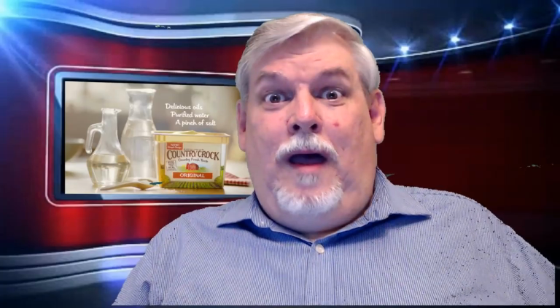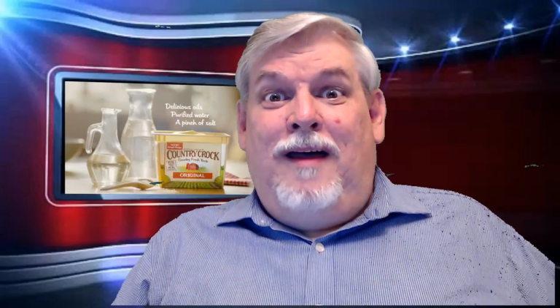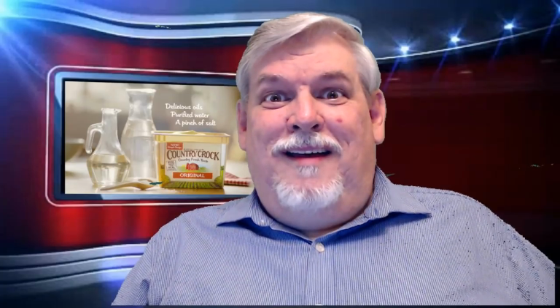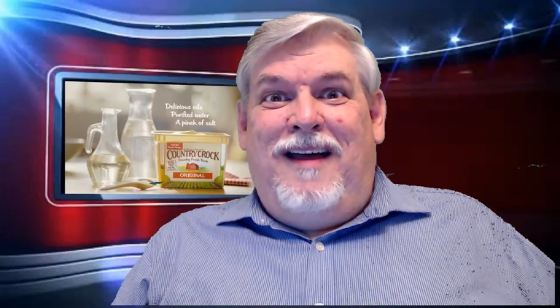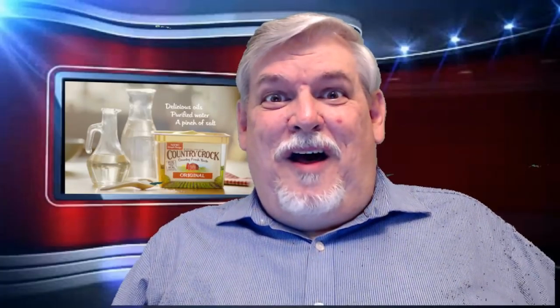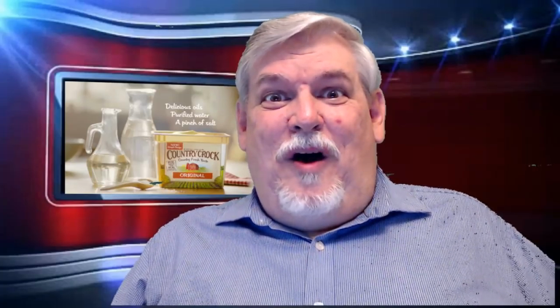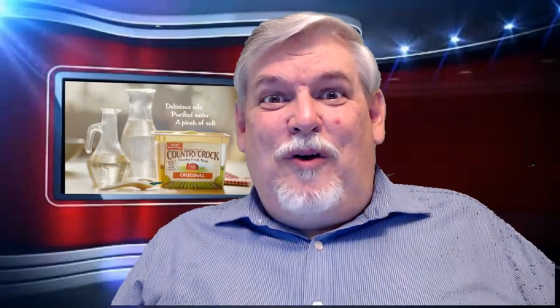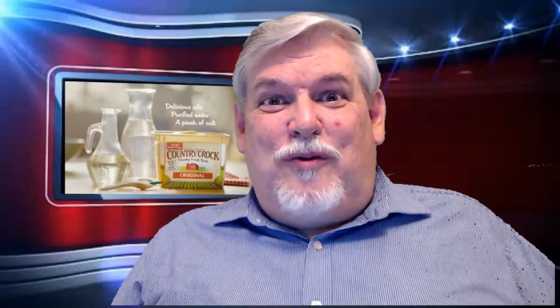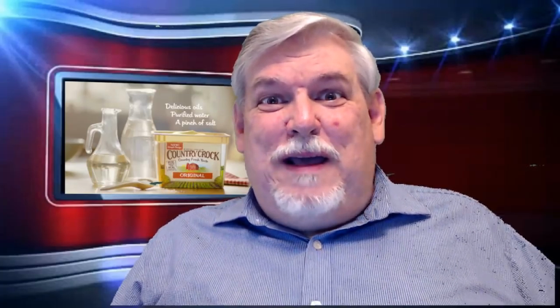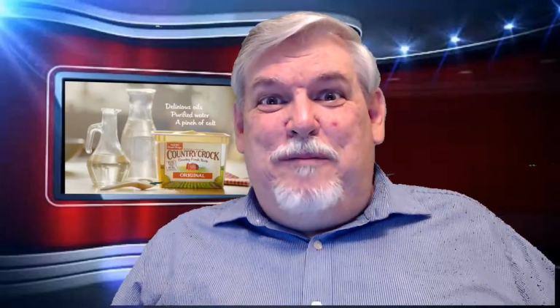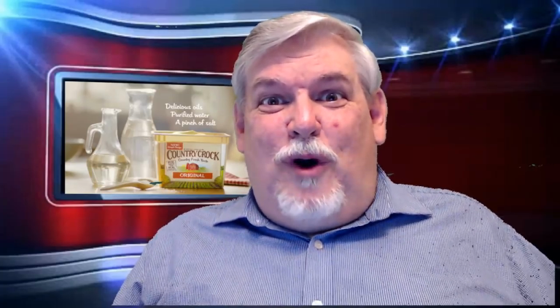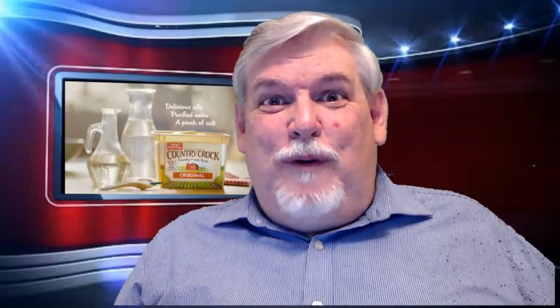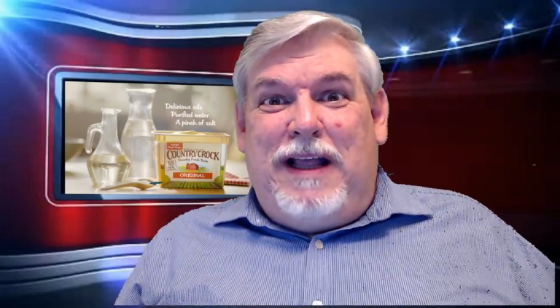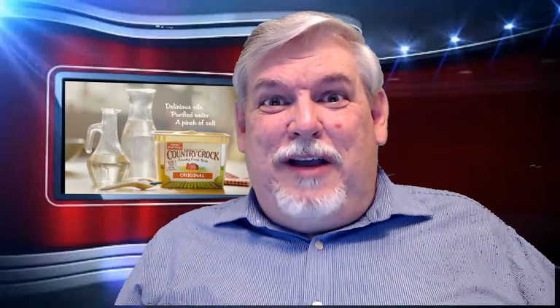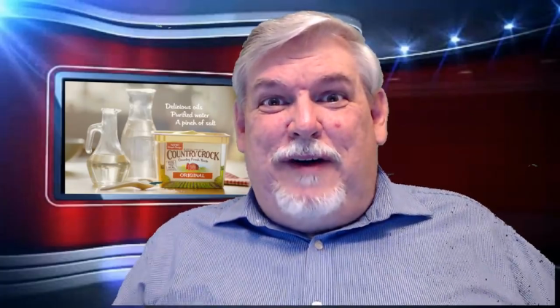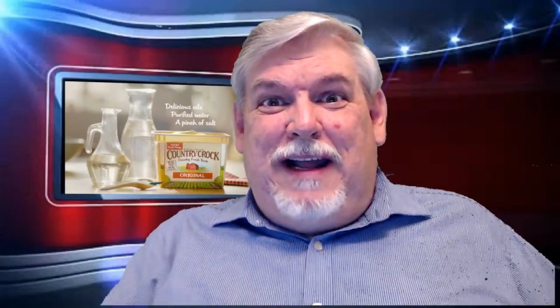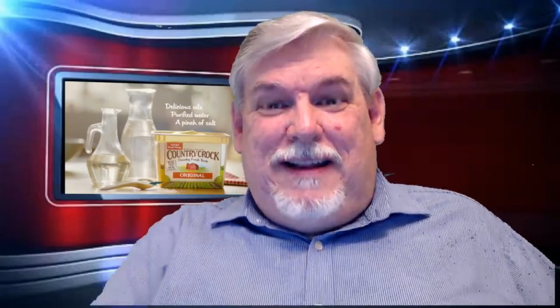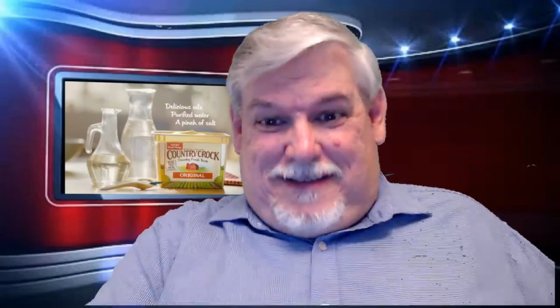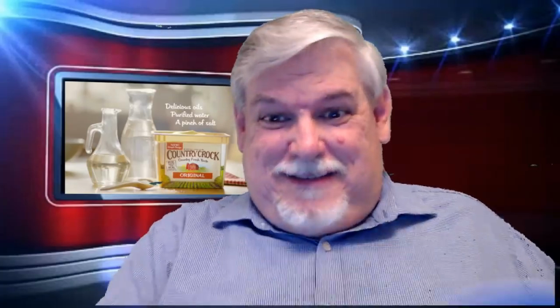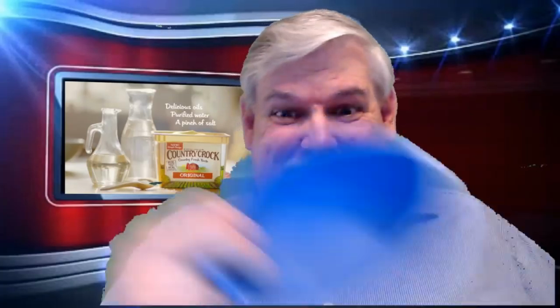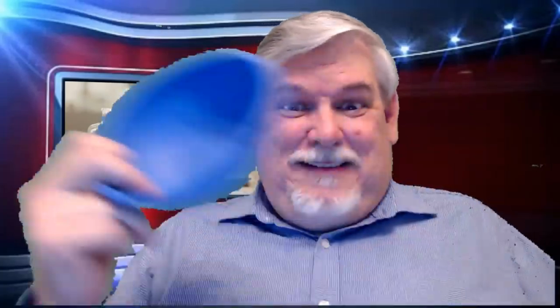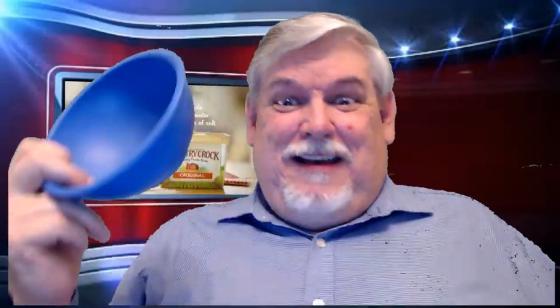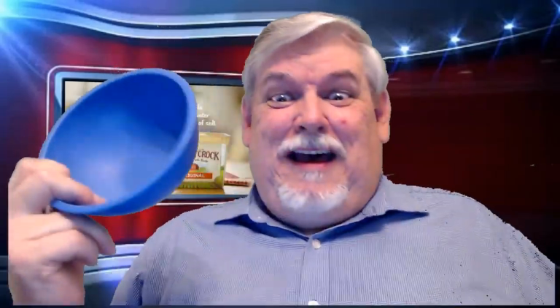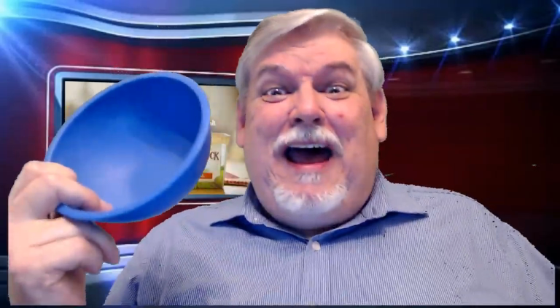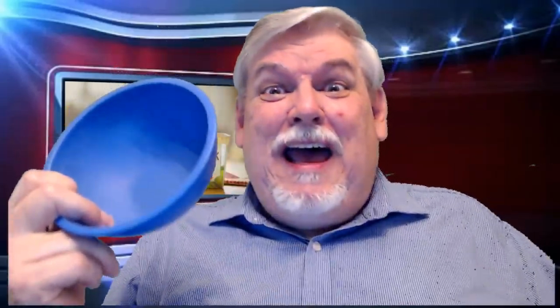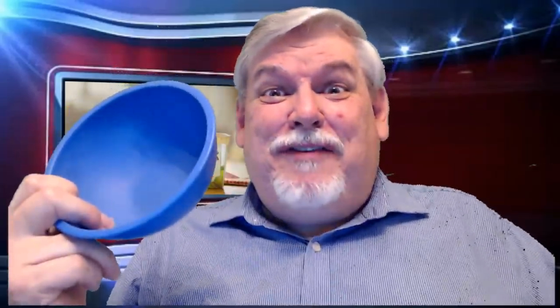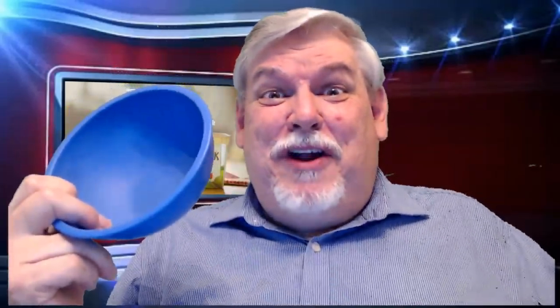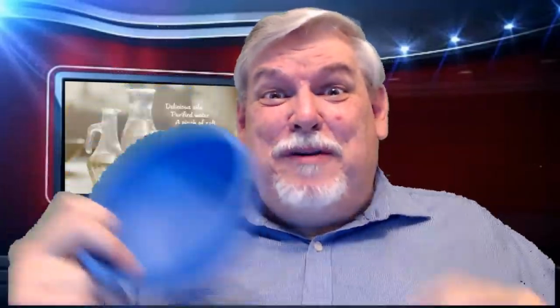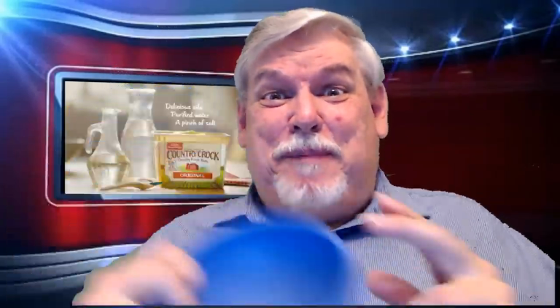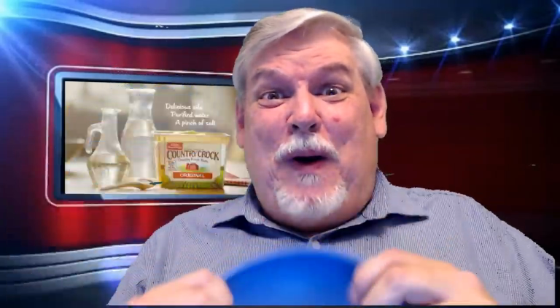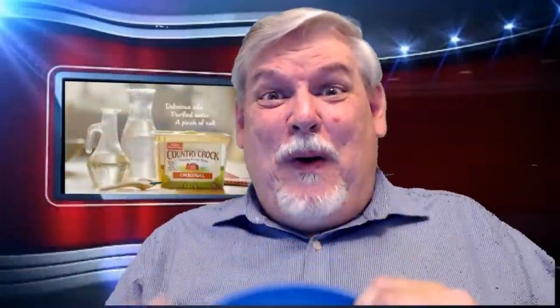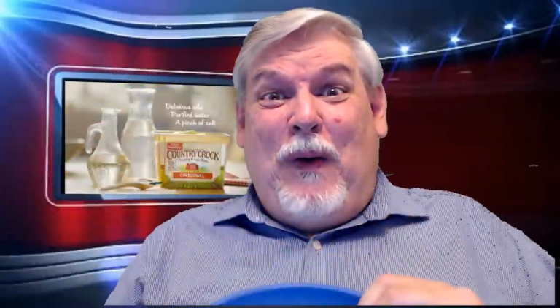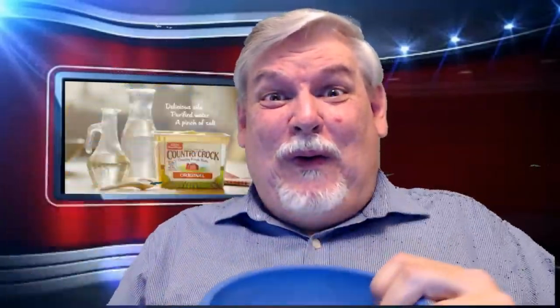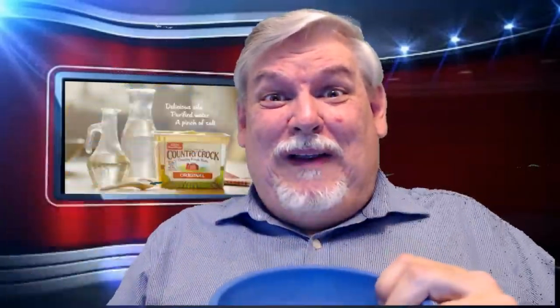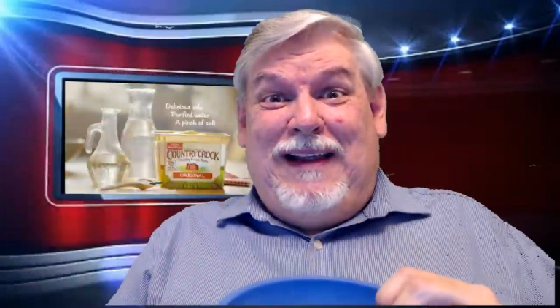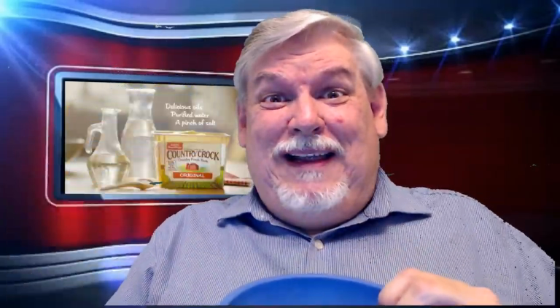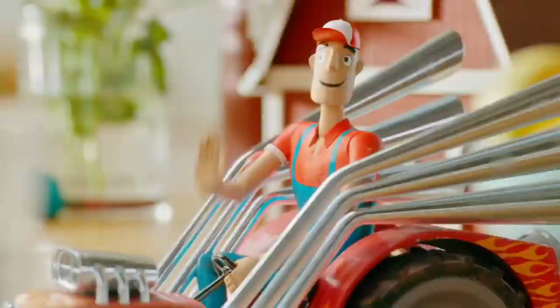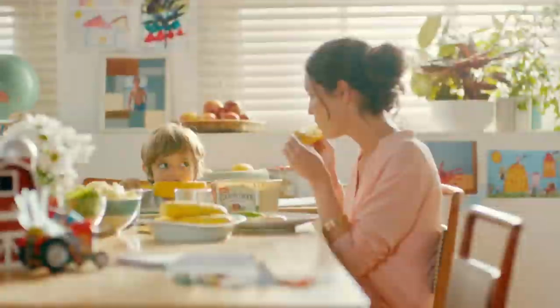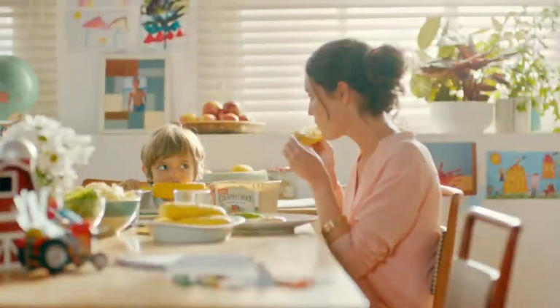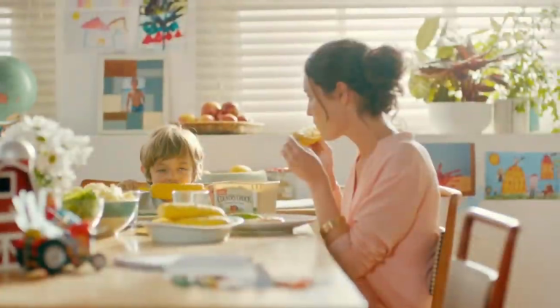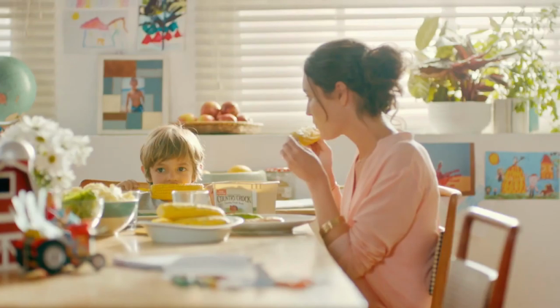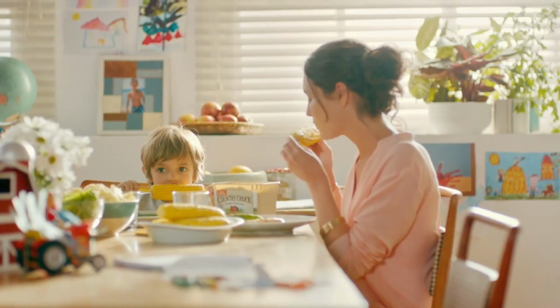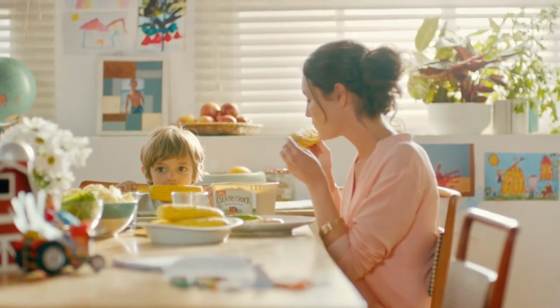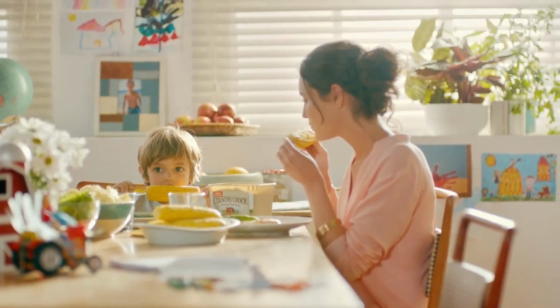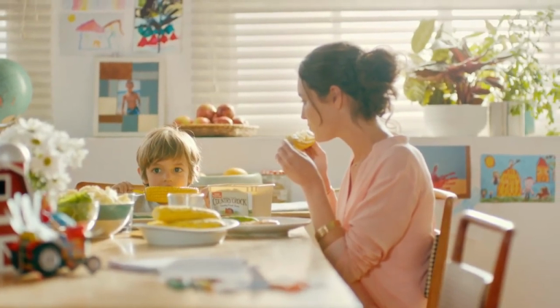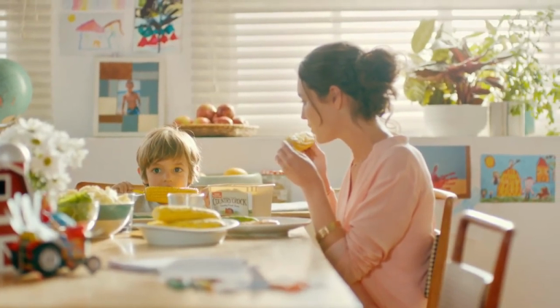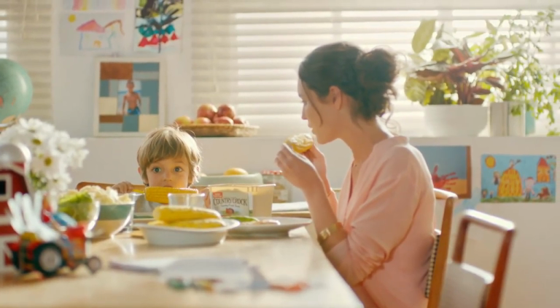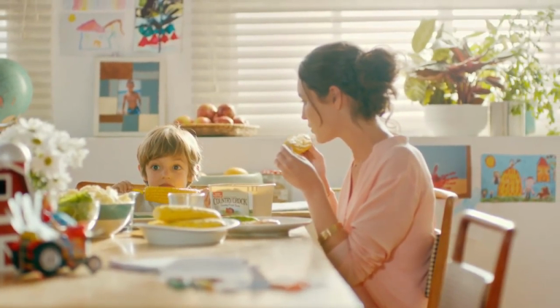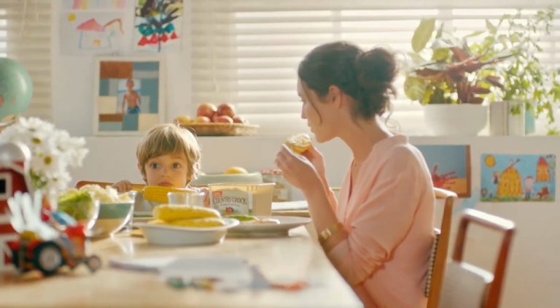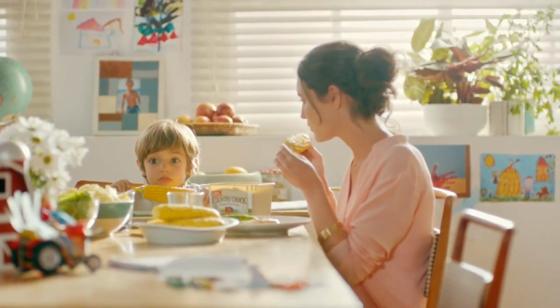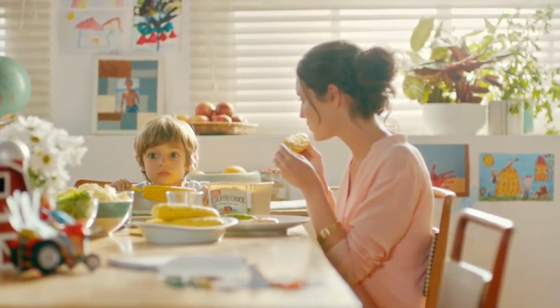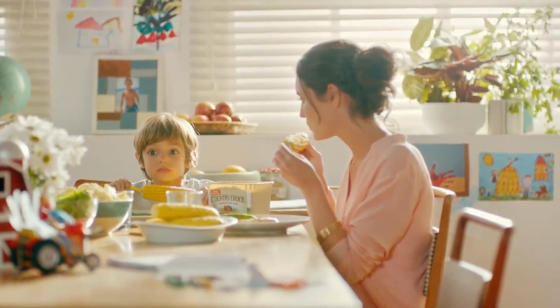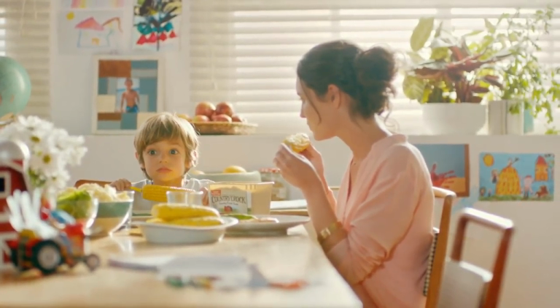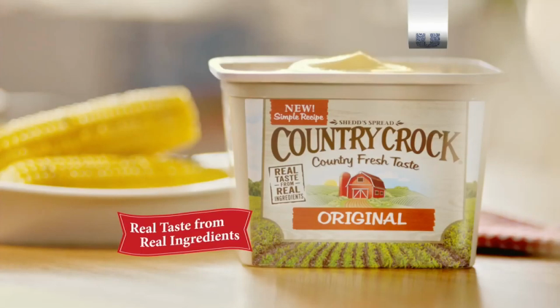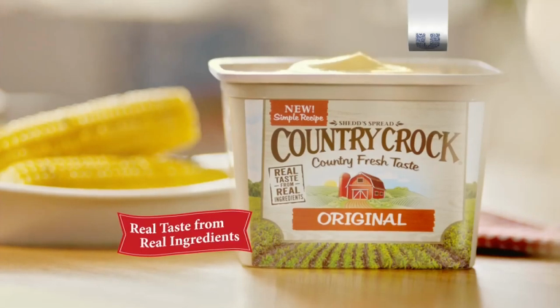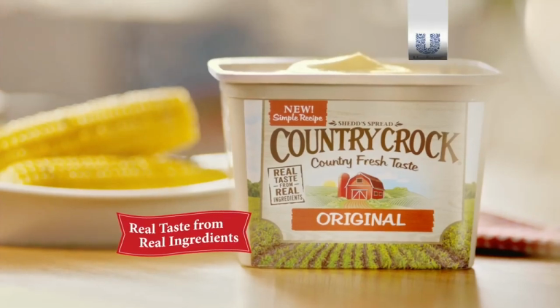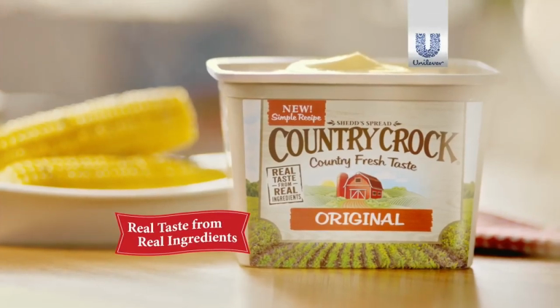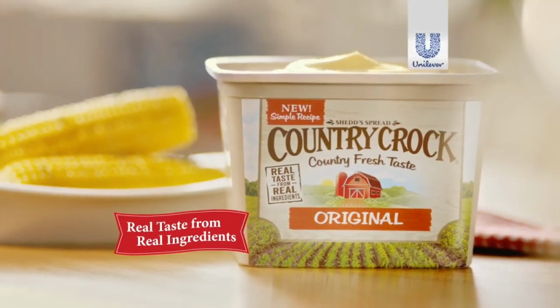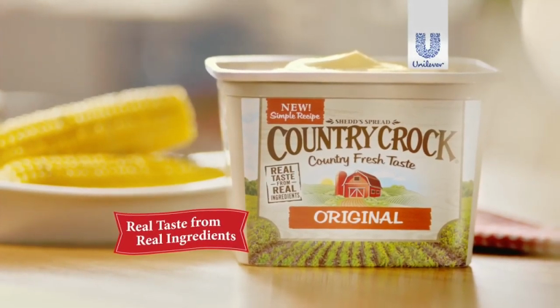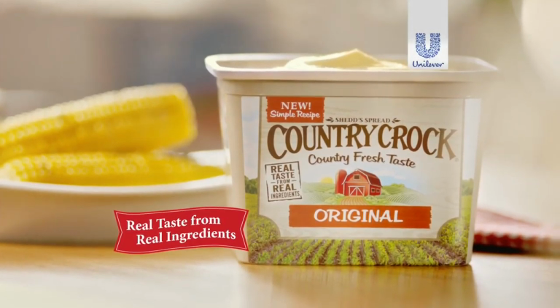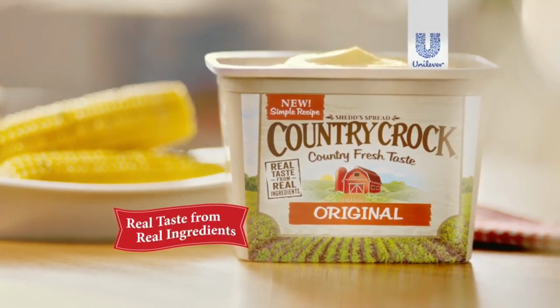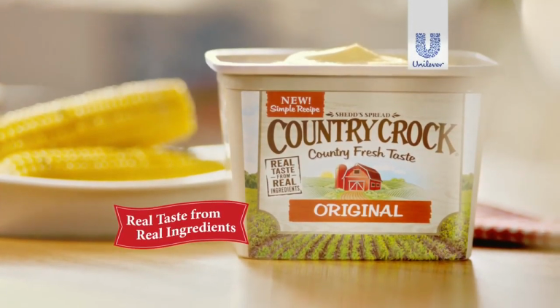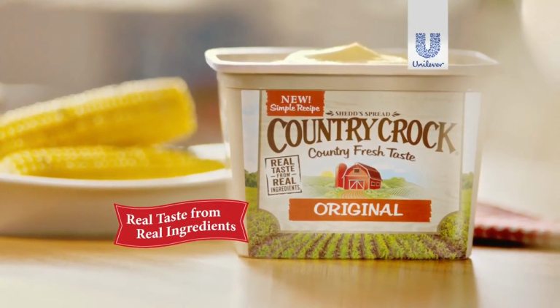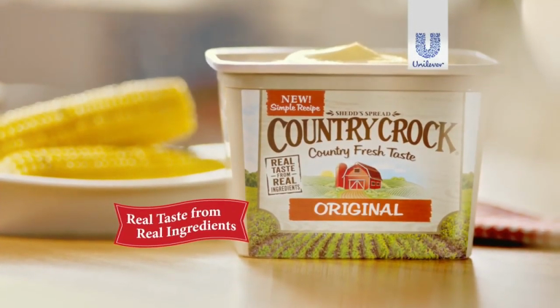Oh great! More real ingredients! I have another bowl! Imagine that. Welcome to Croc Country.